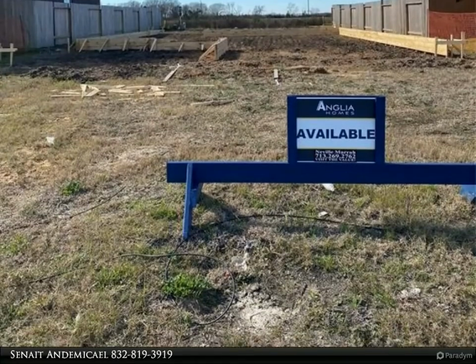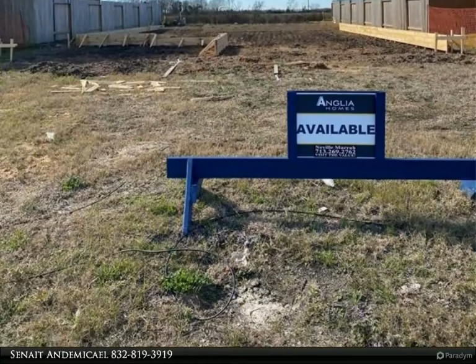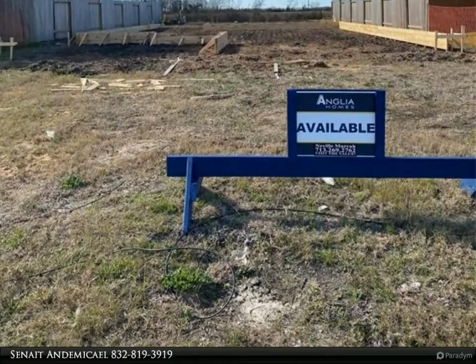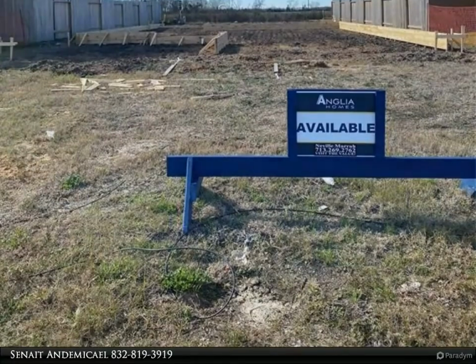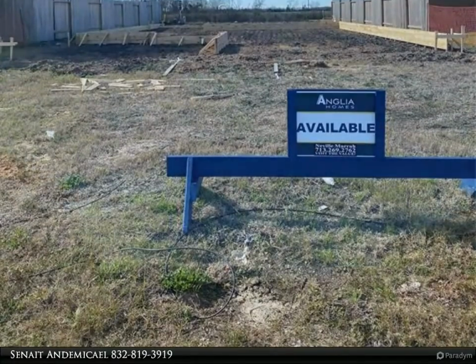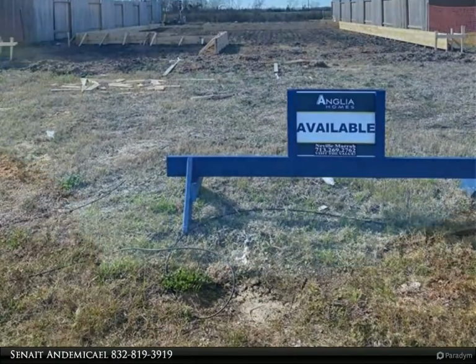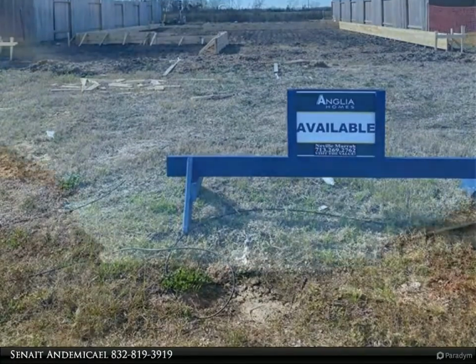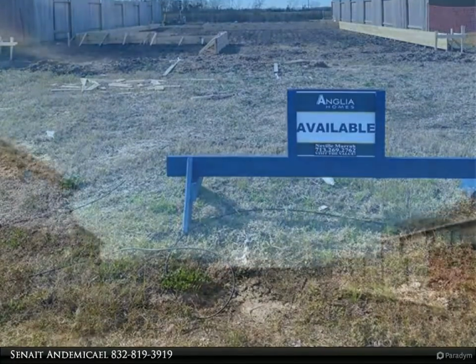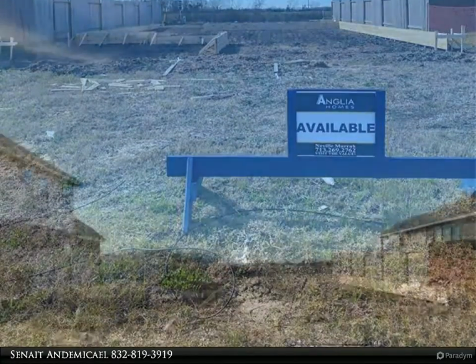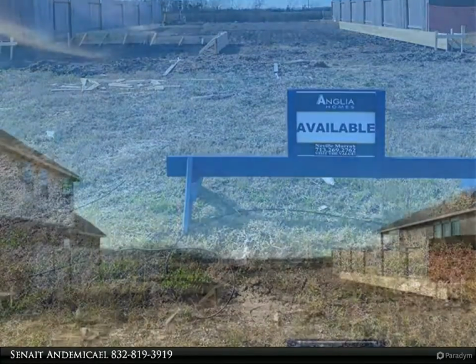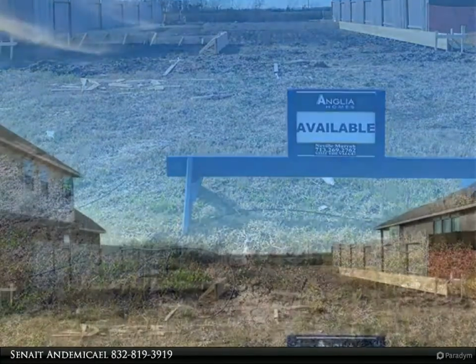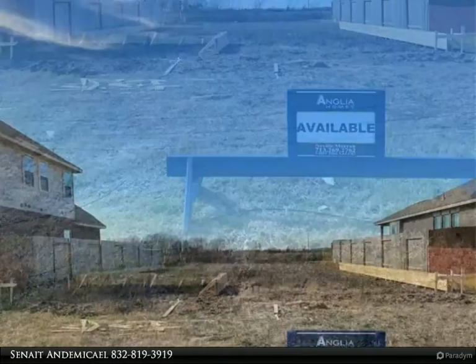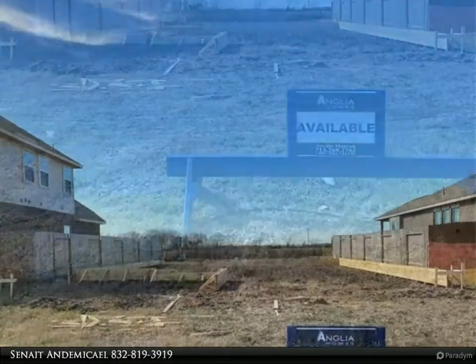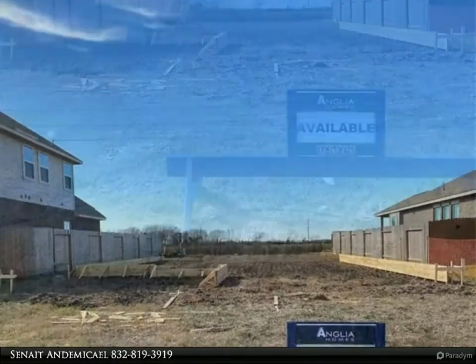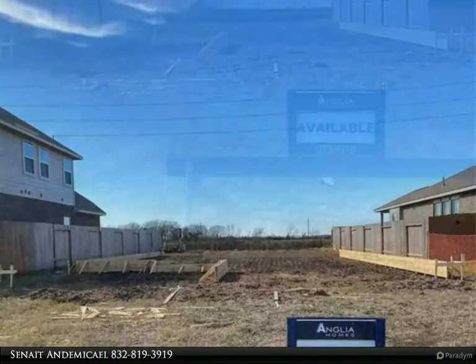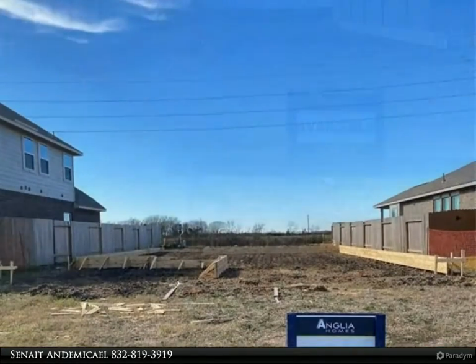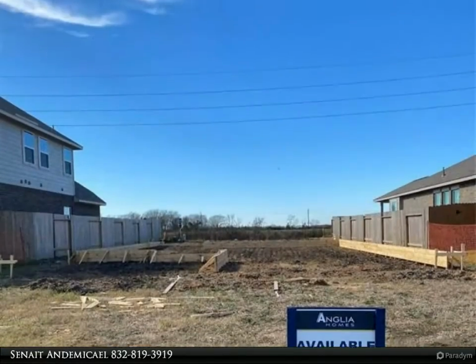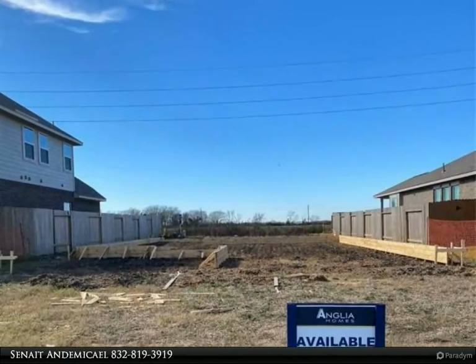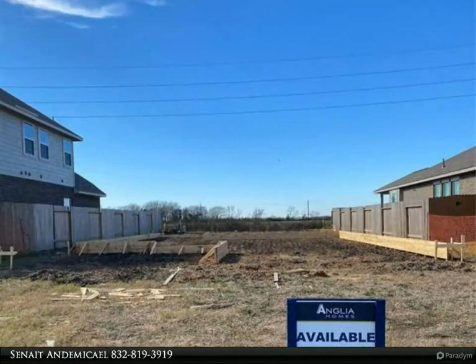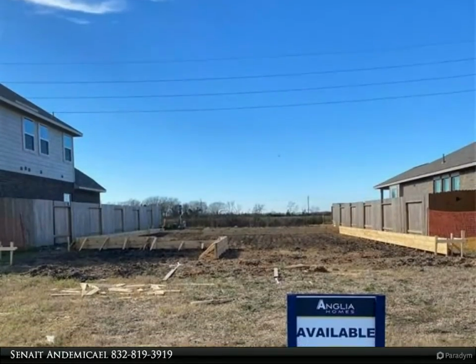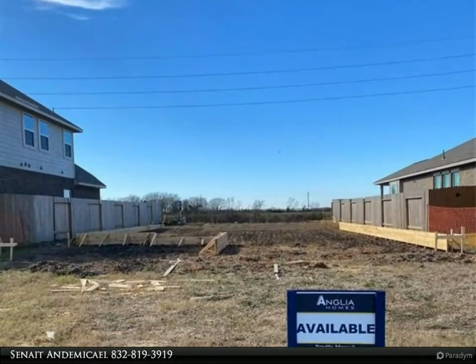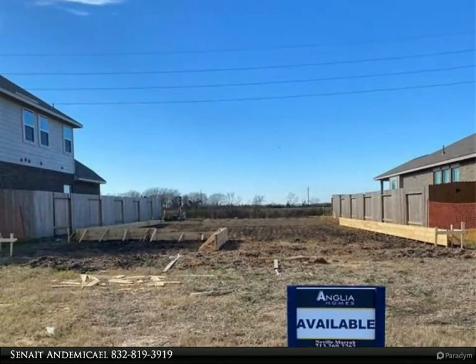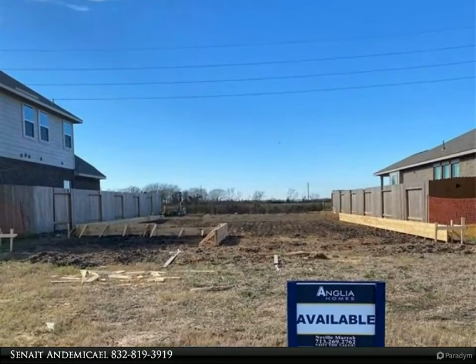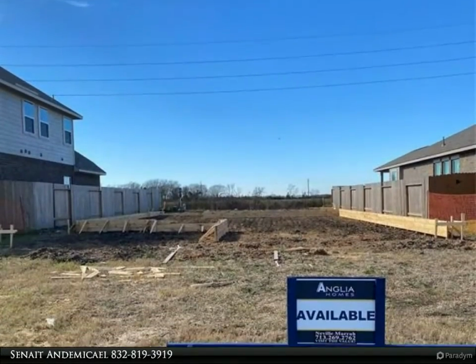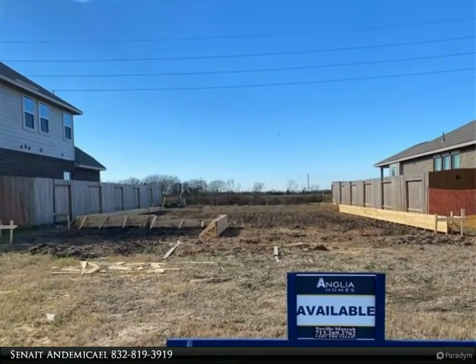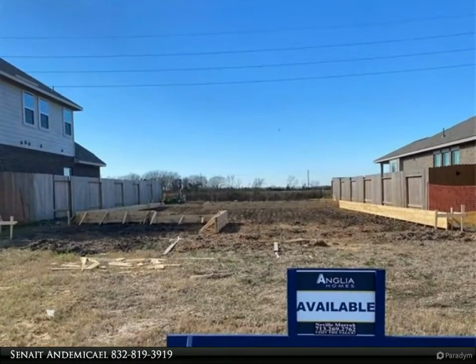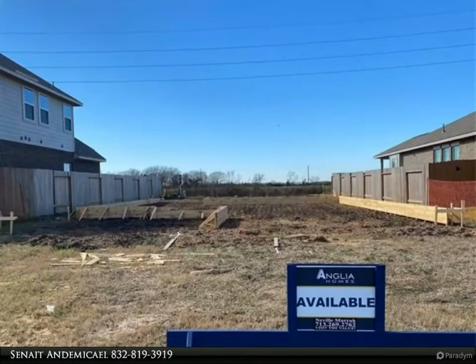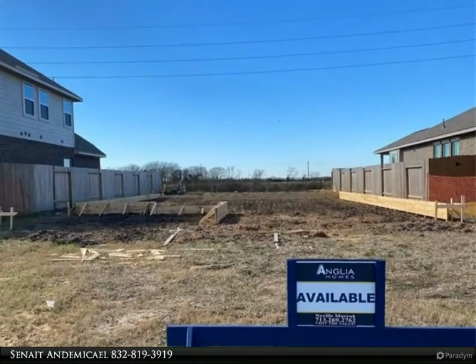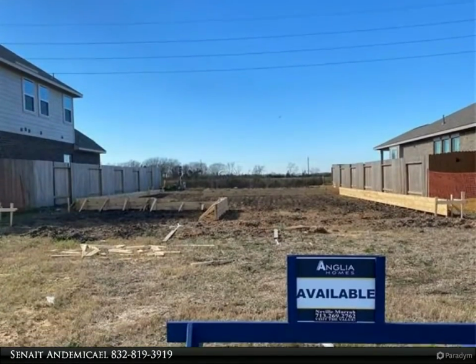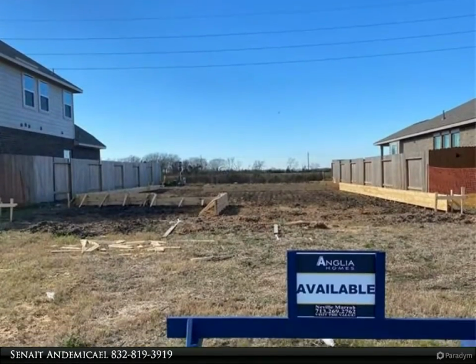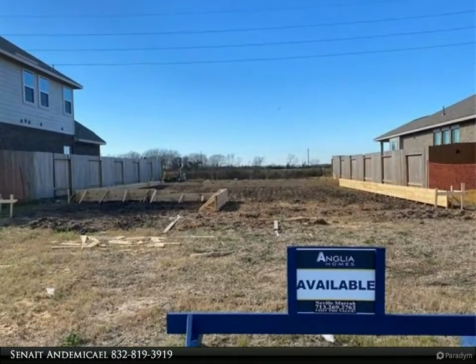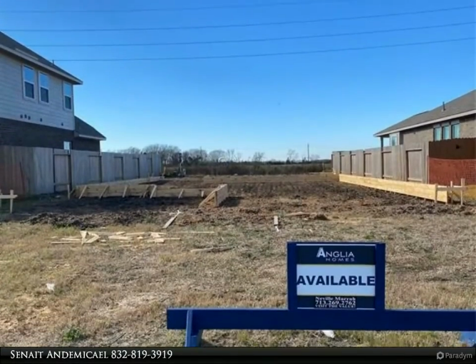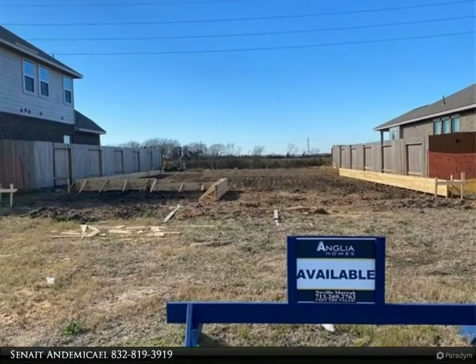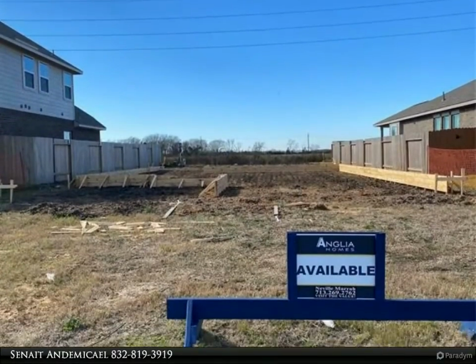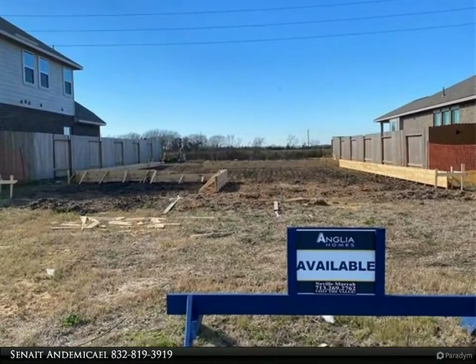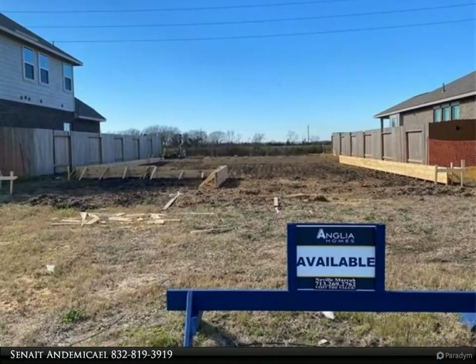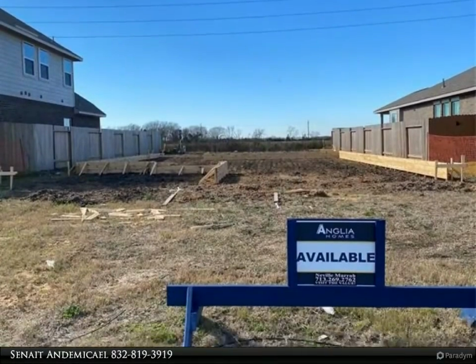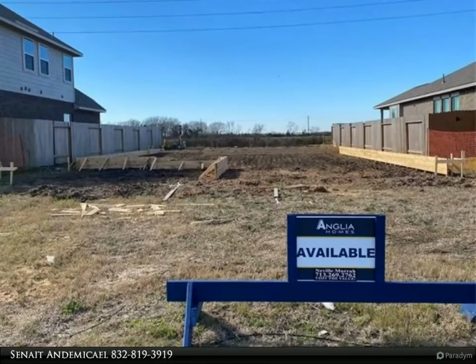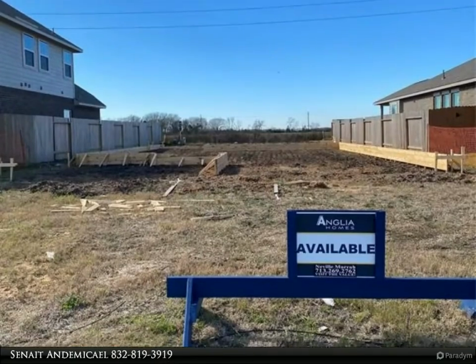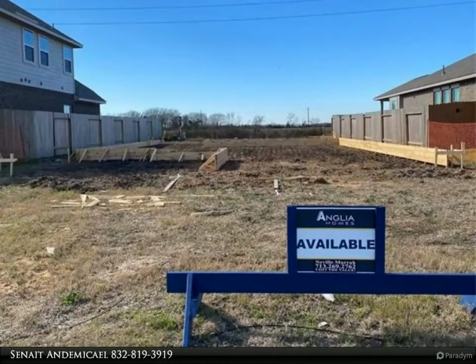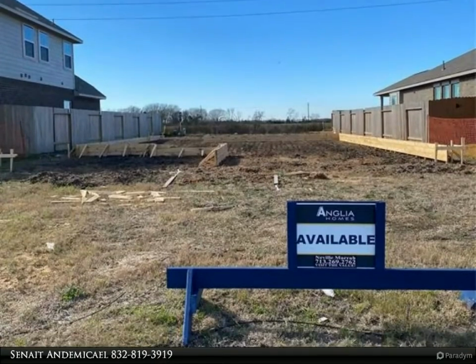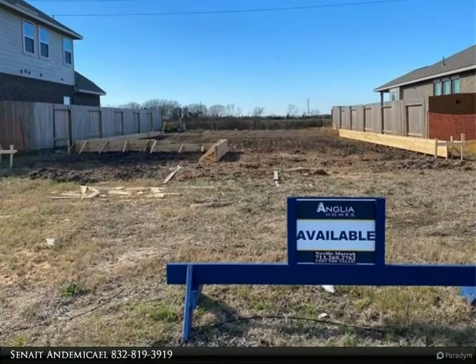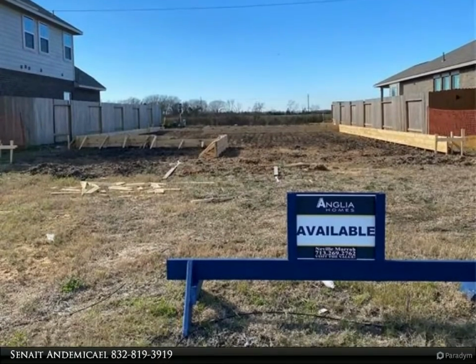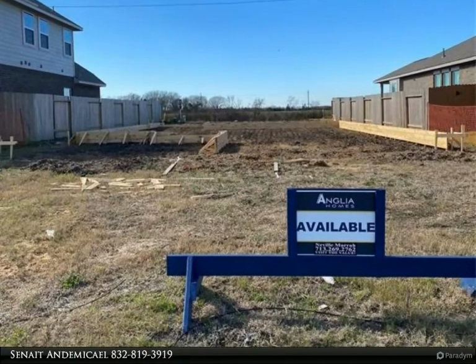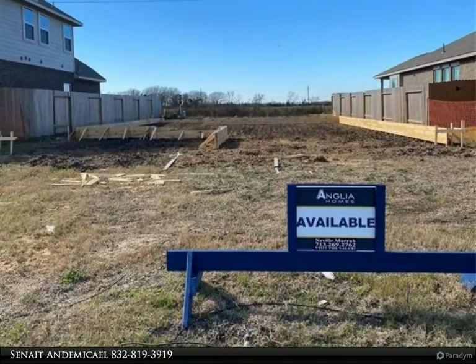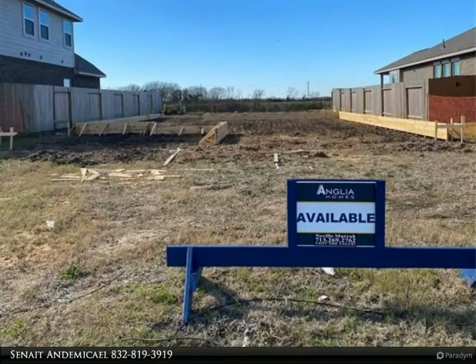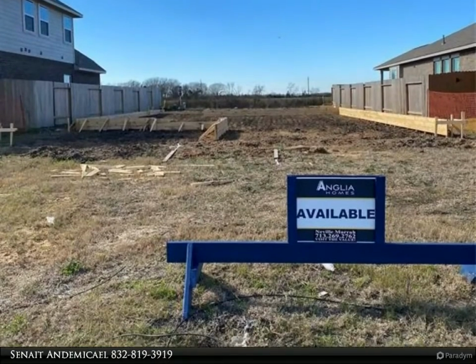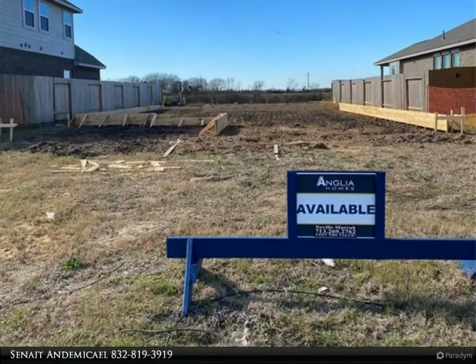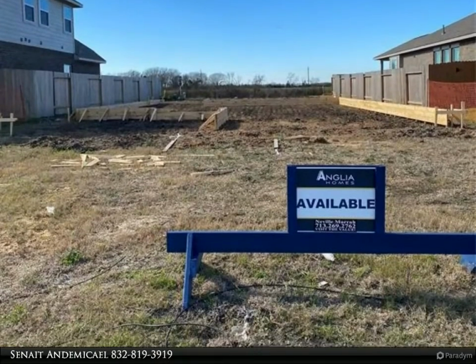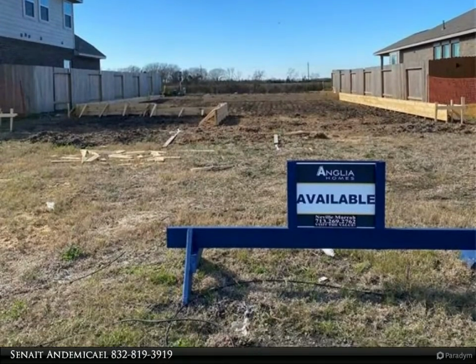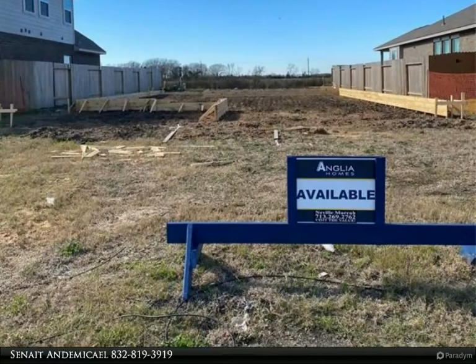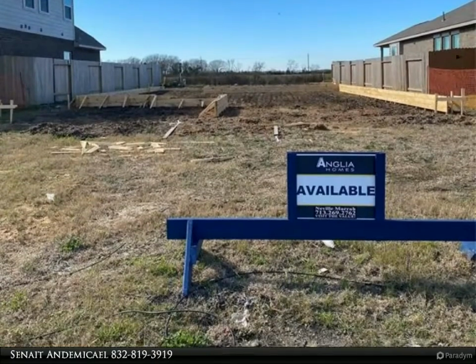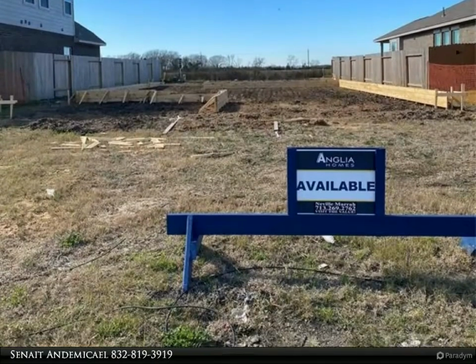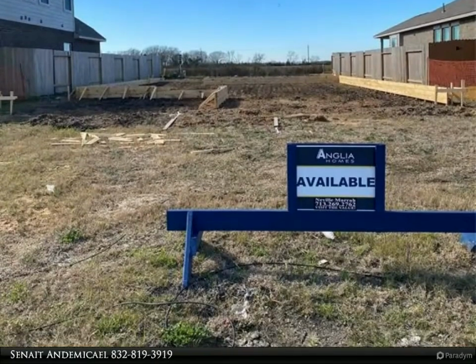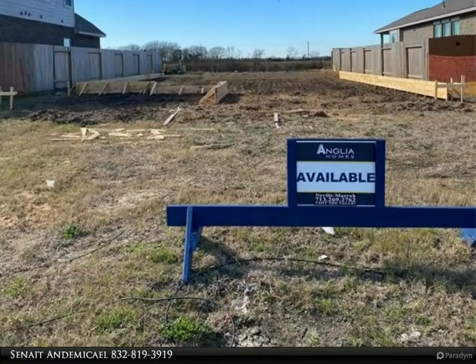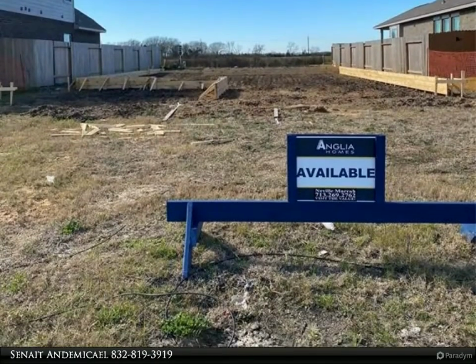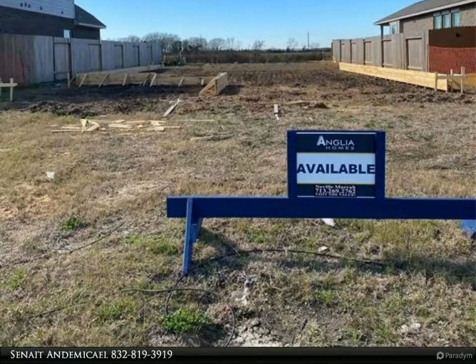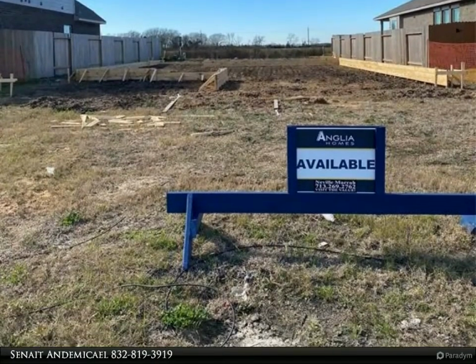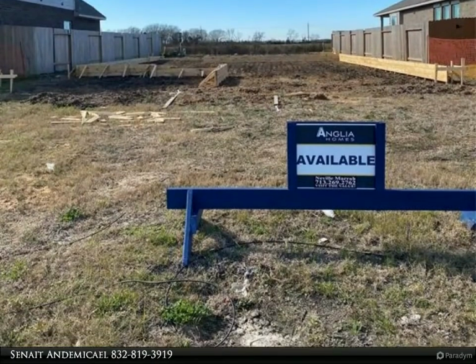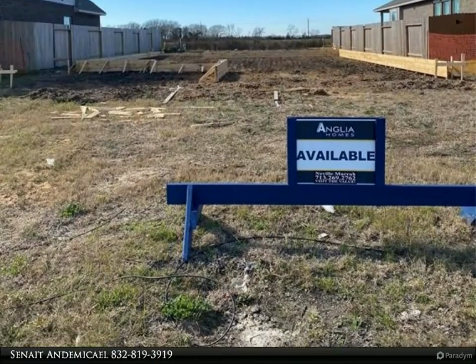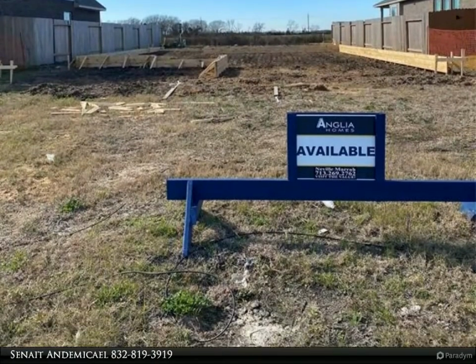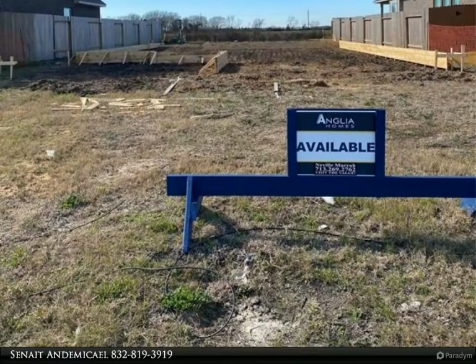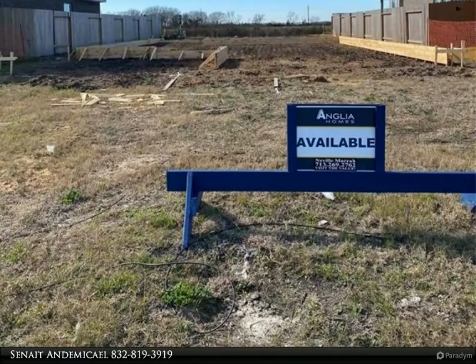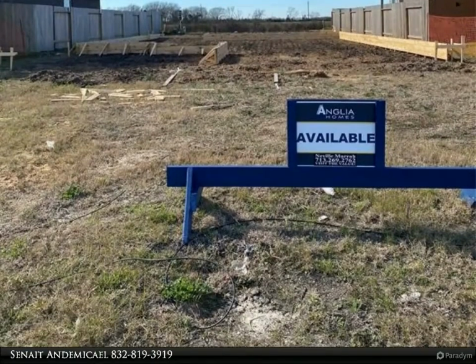Call me today to customize your interior selections and make this home yours. For more information, review the details below.